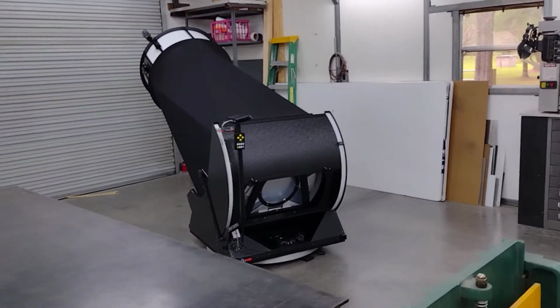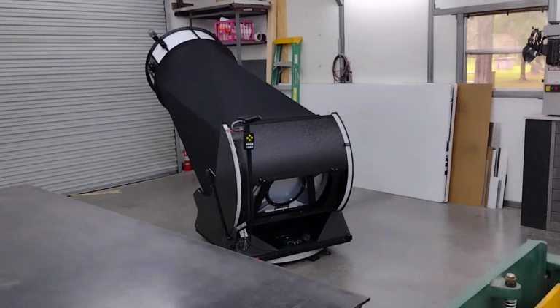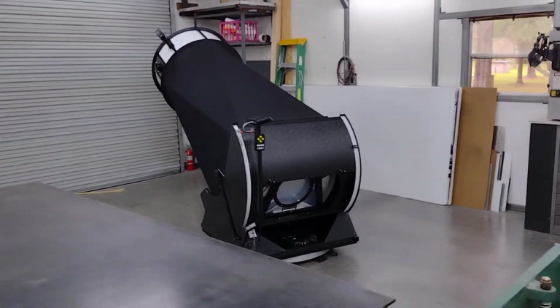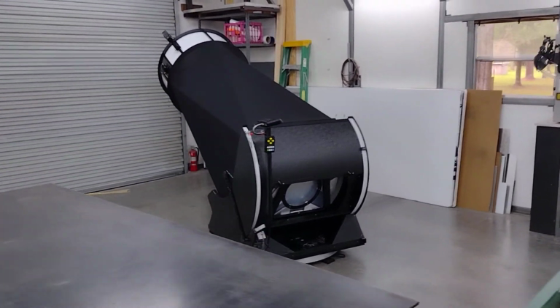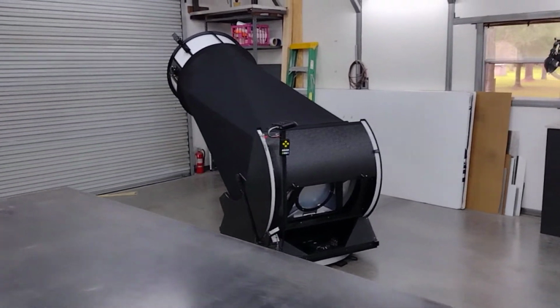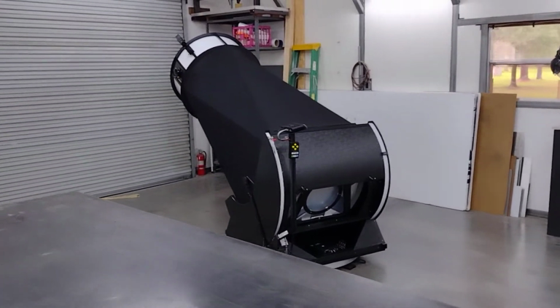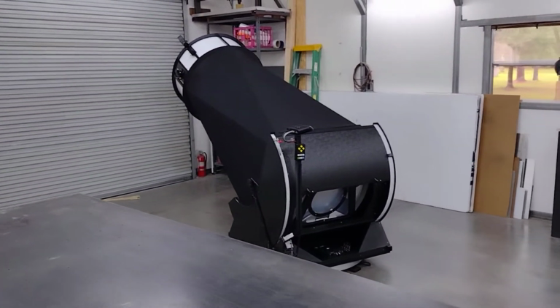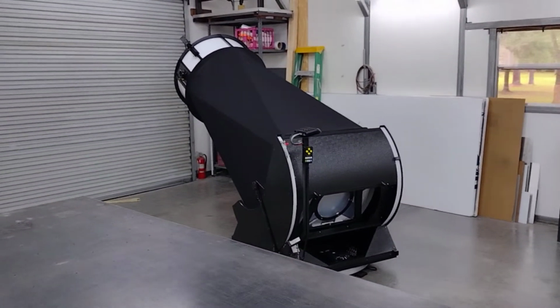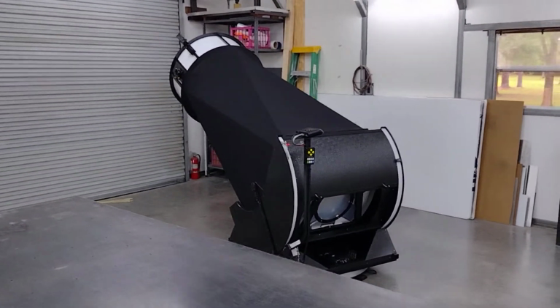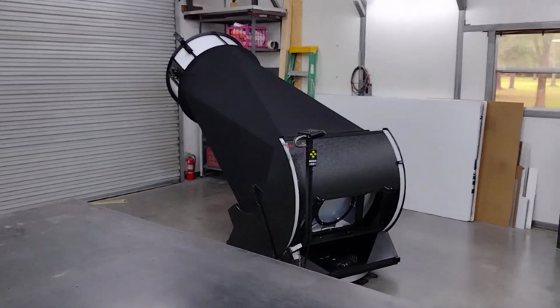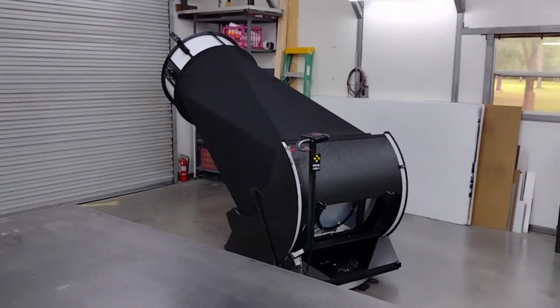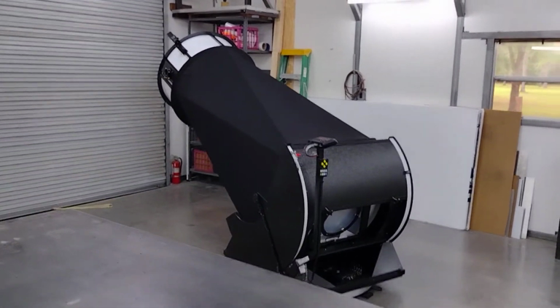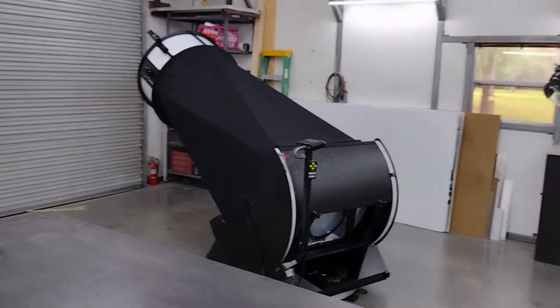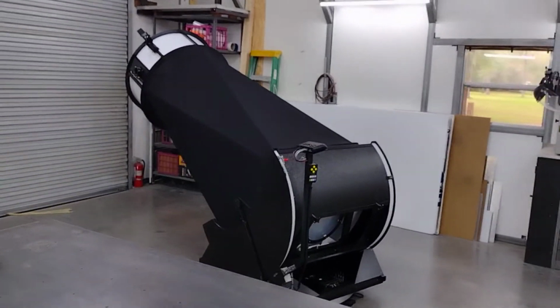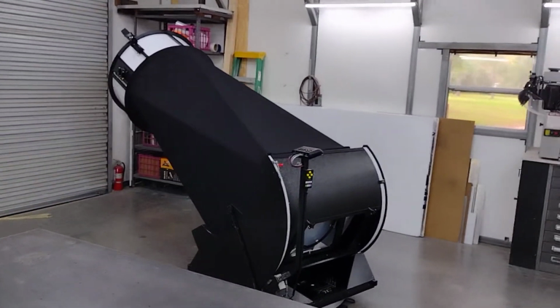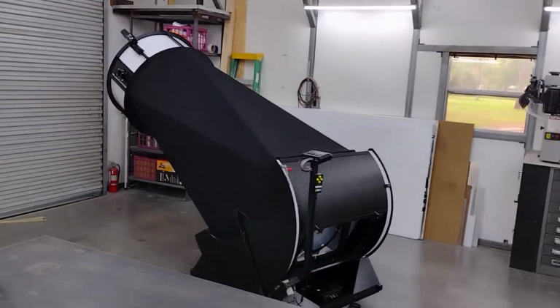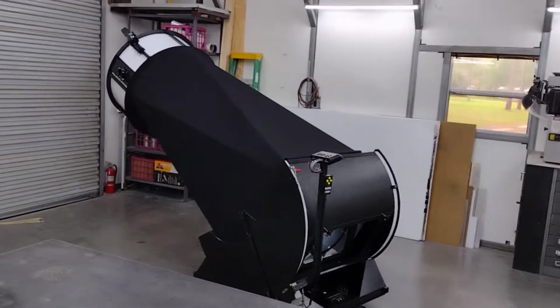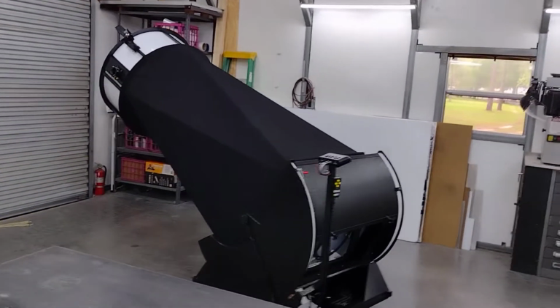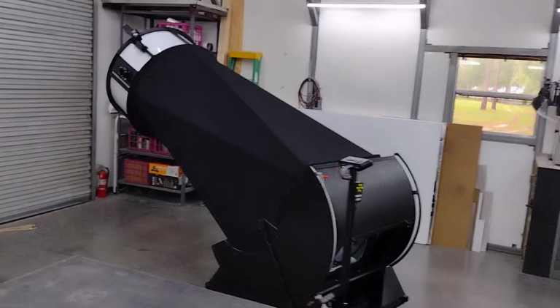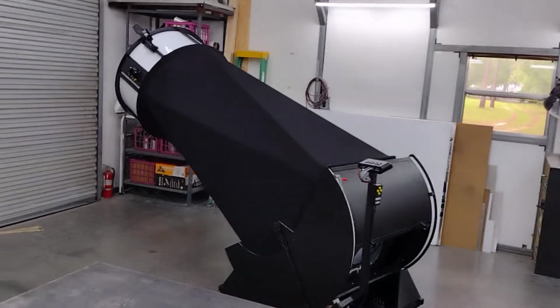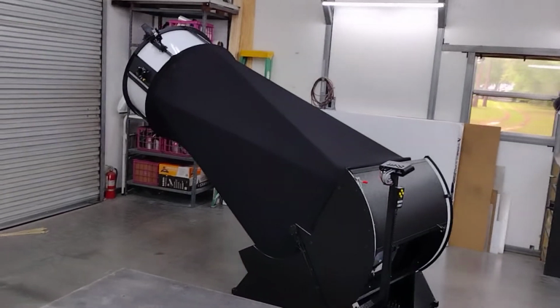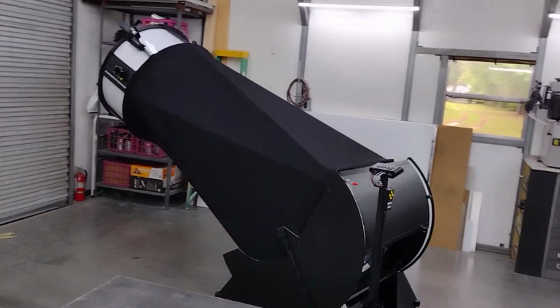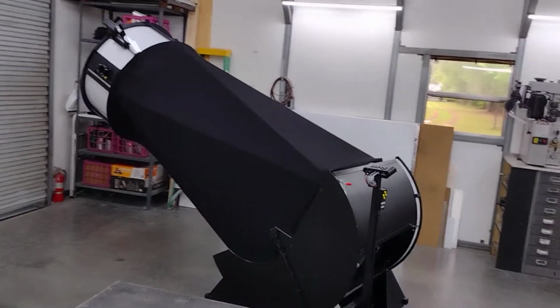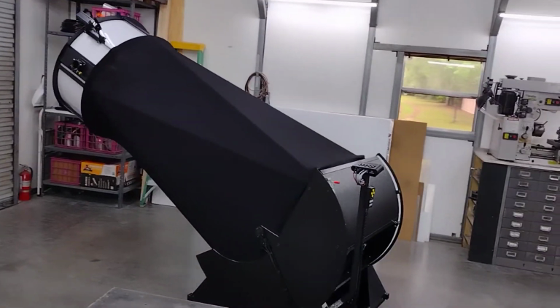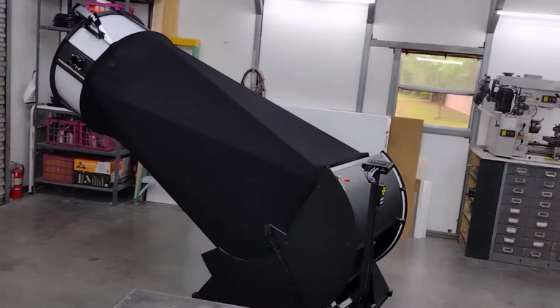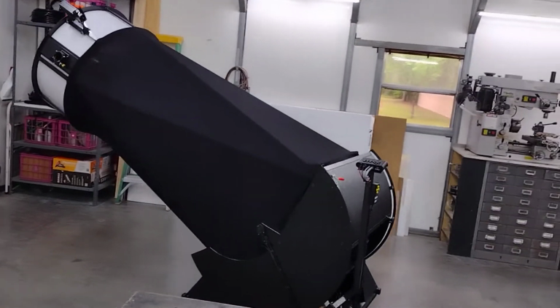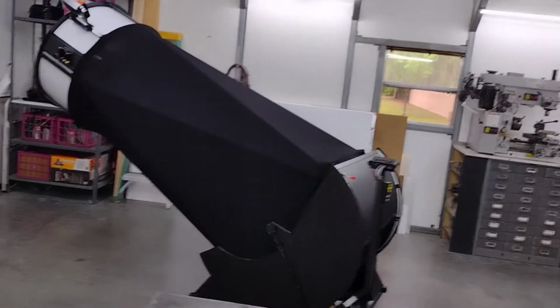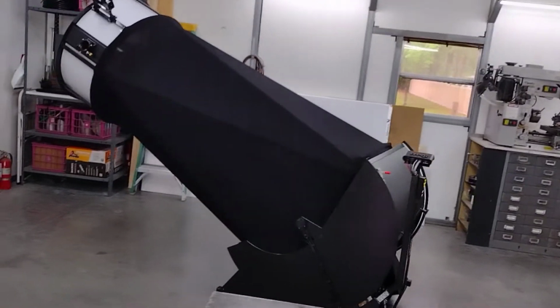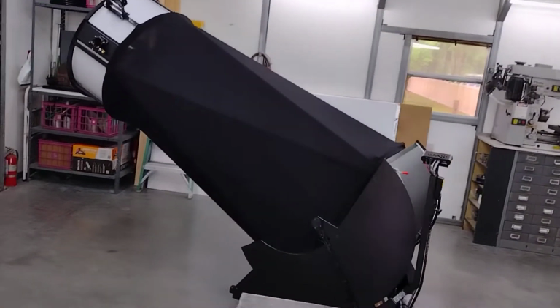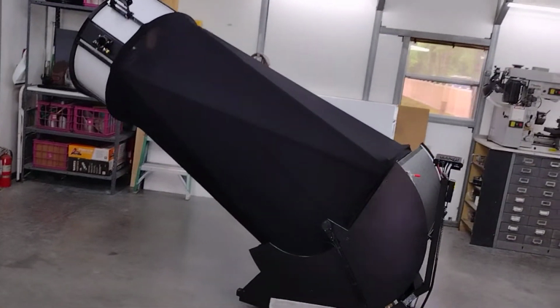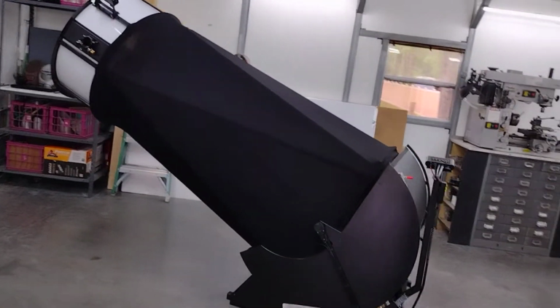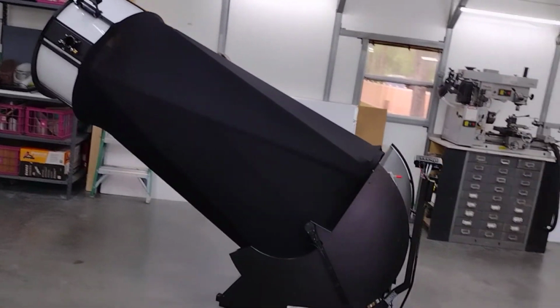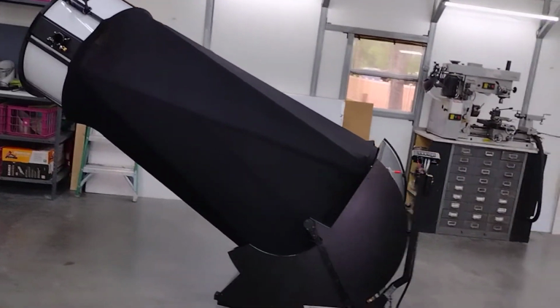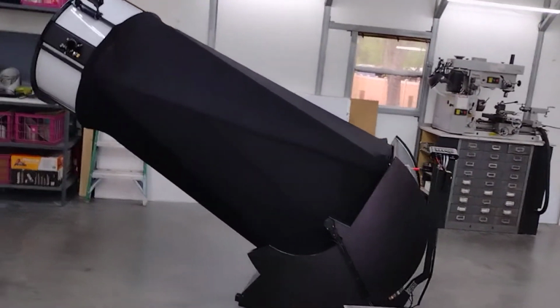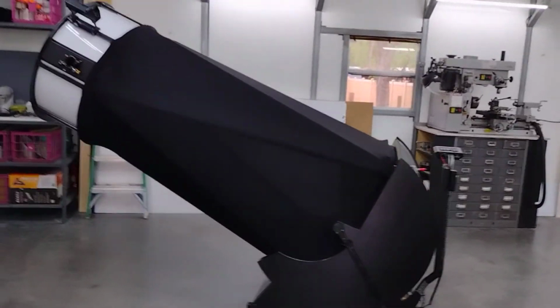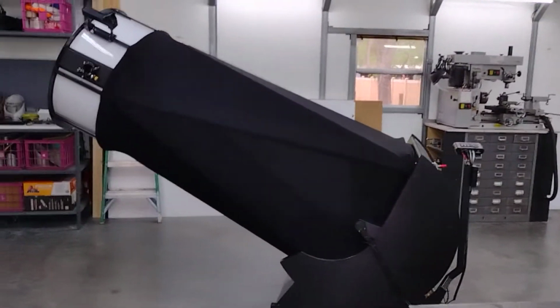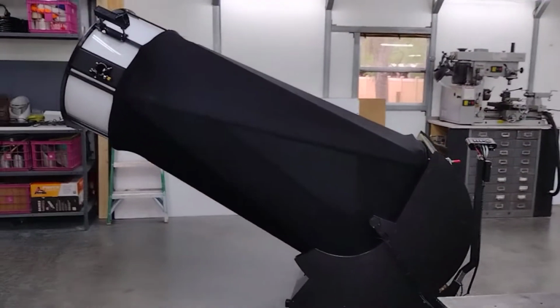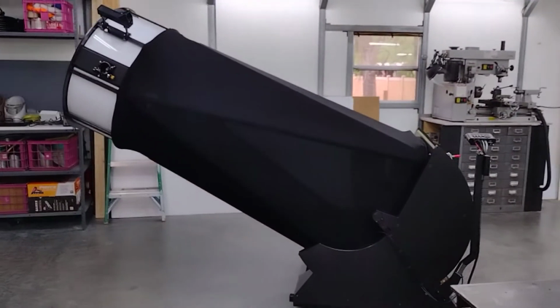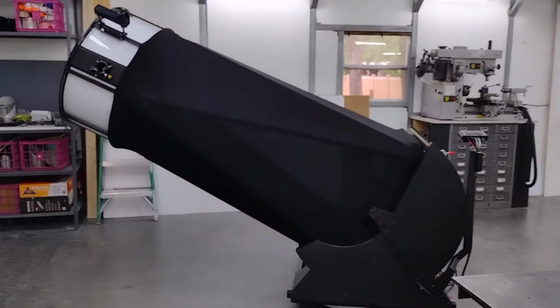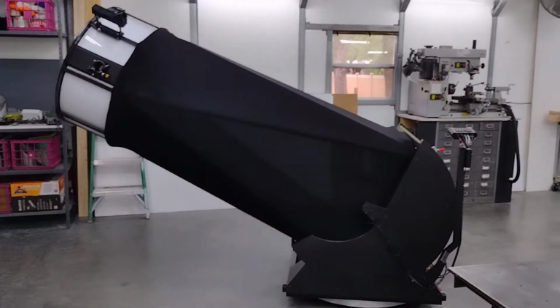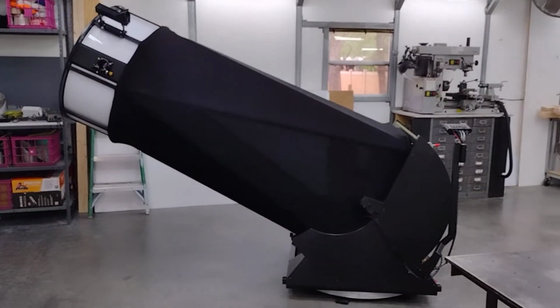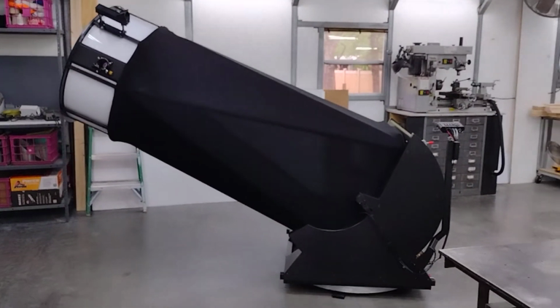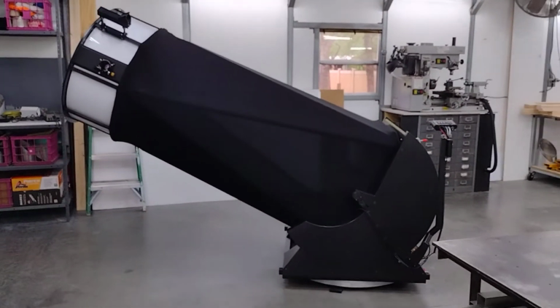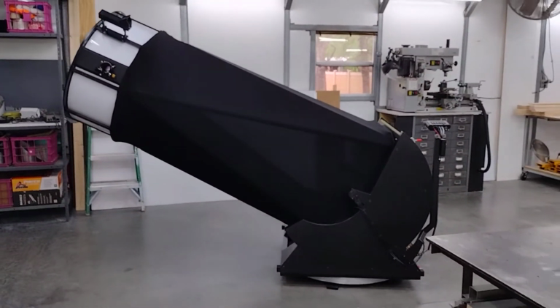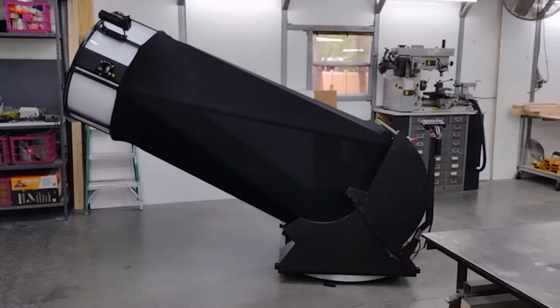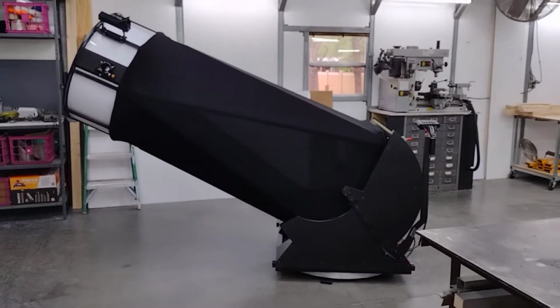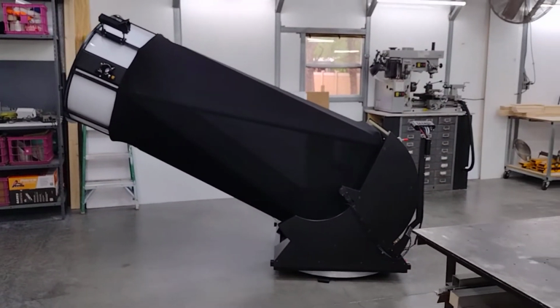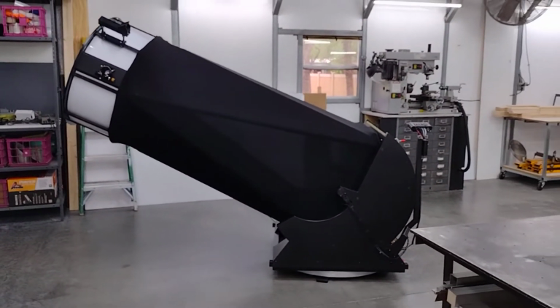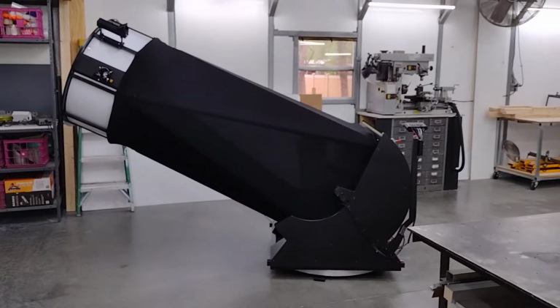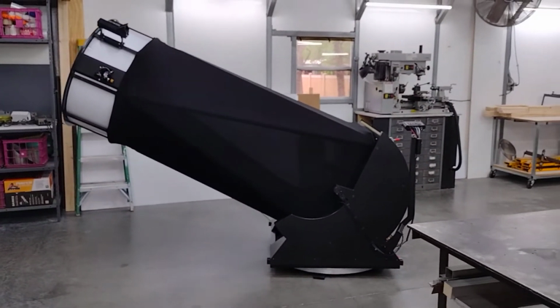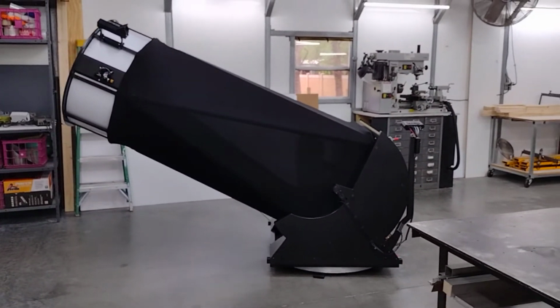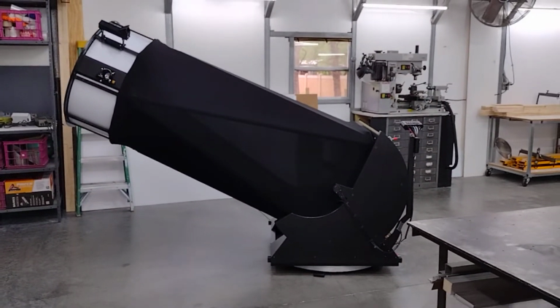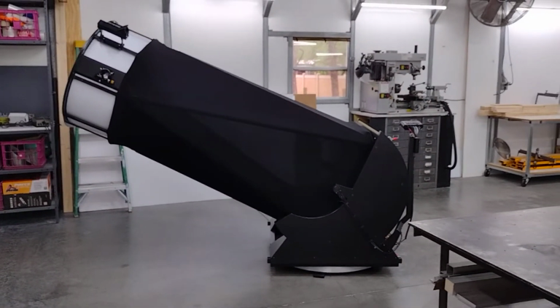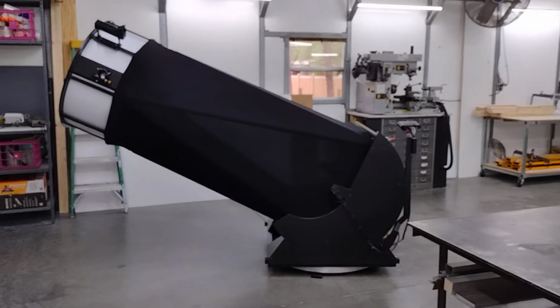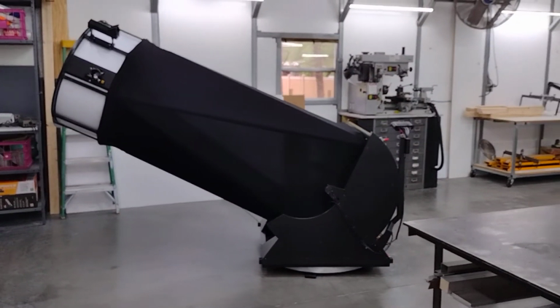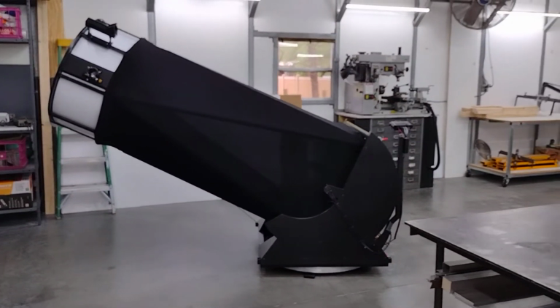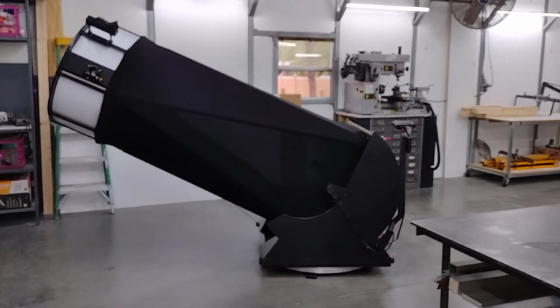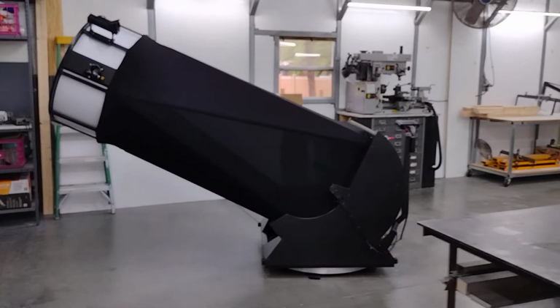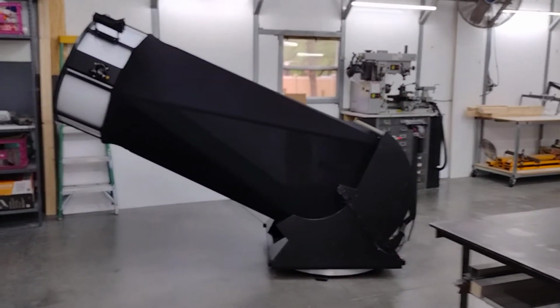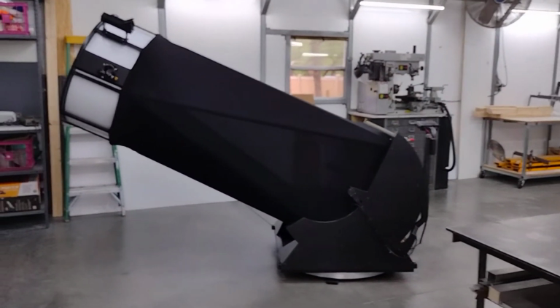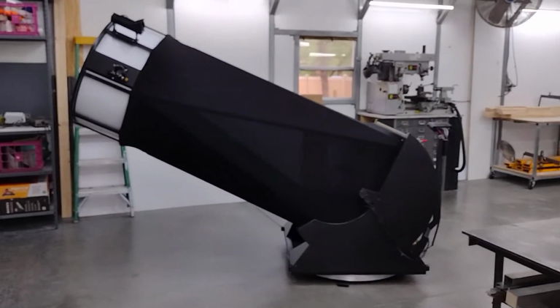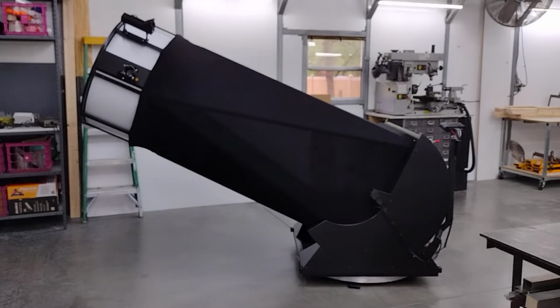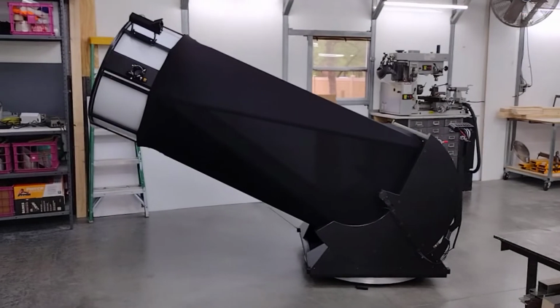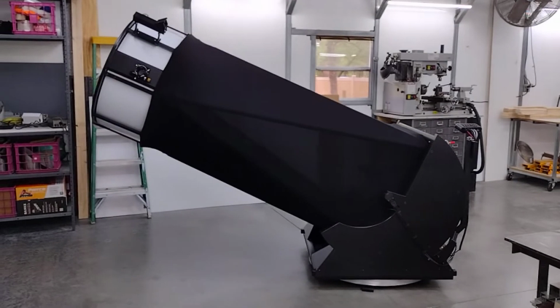It's big. Hard to get good shots in the shop. That's a nice side view of it.